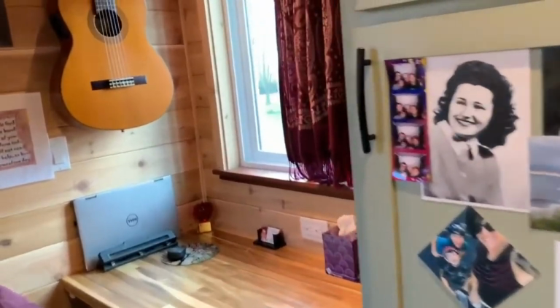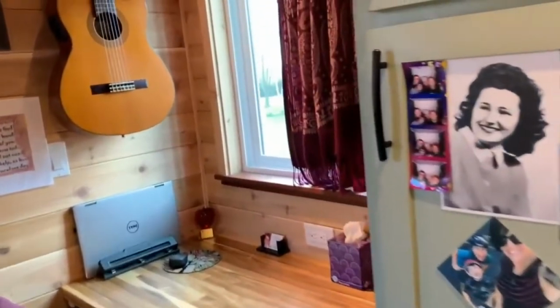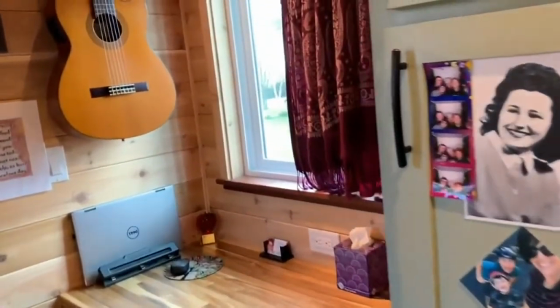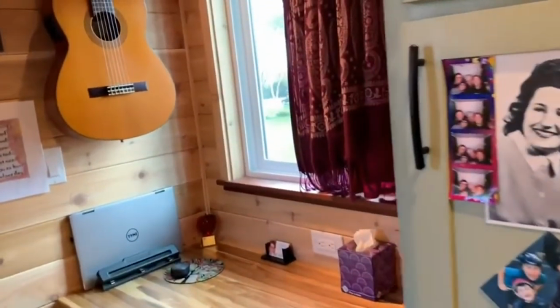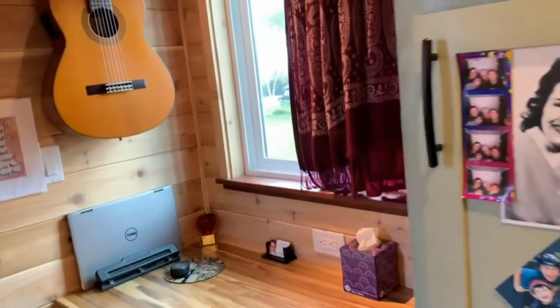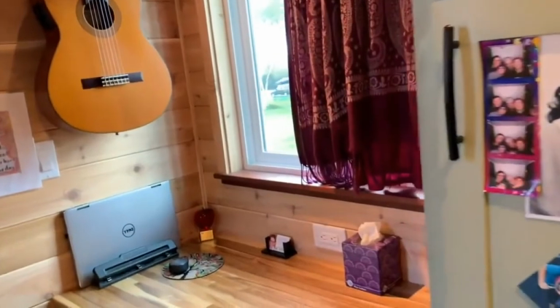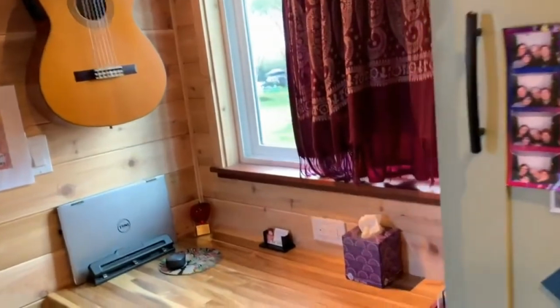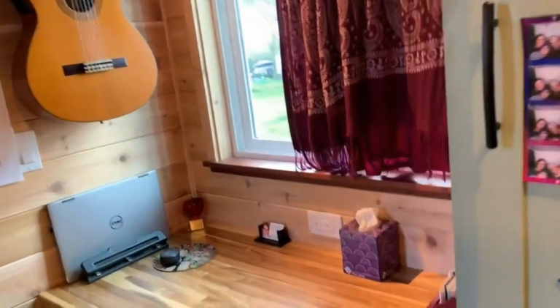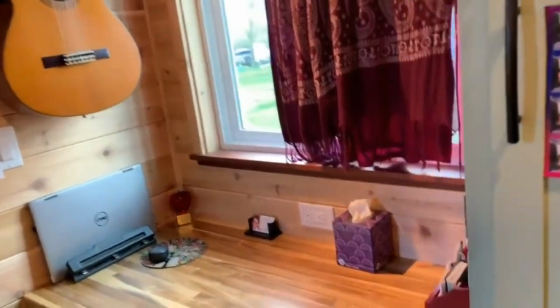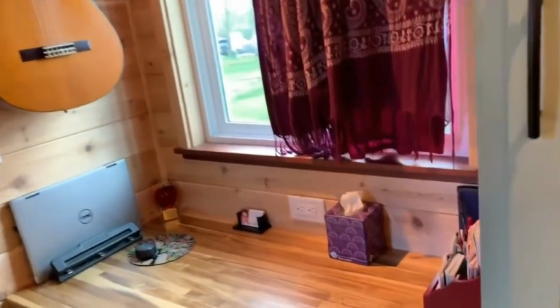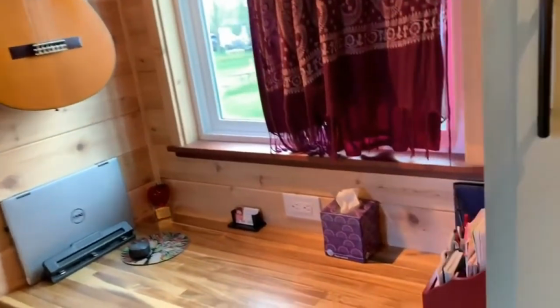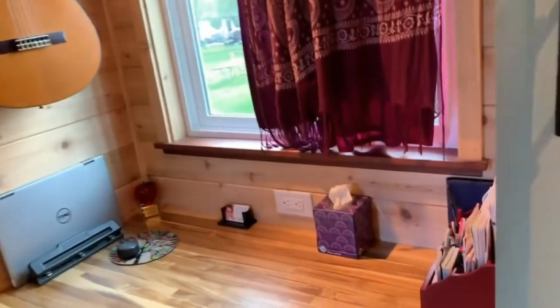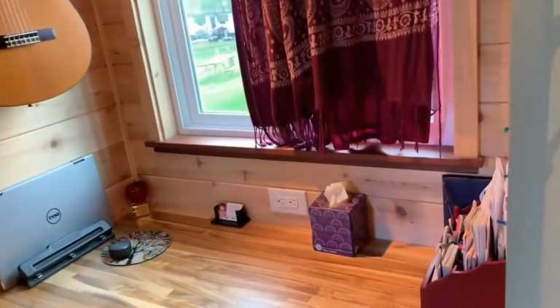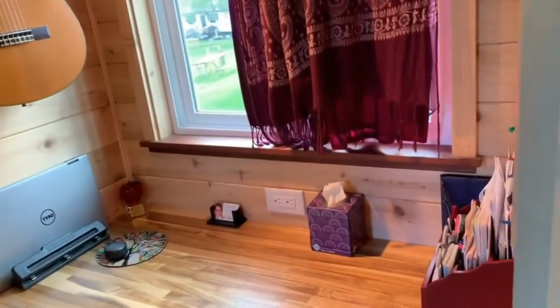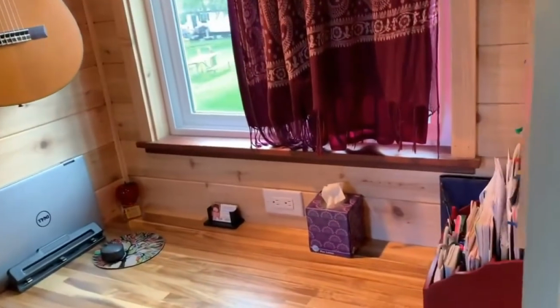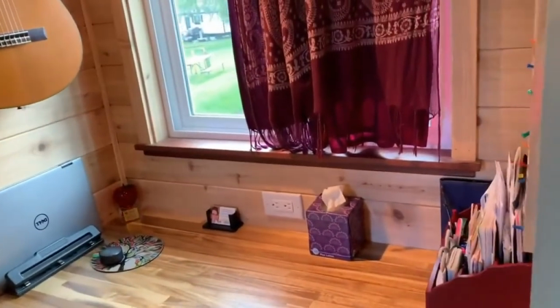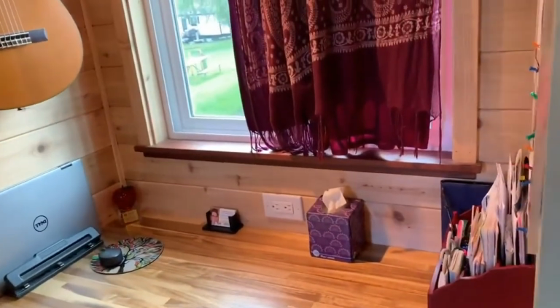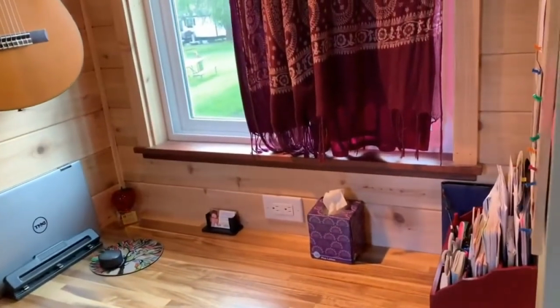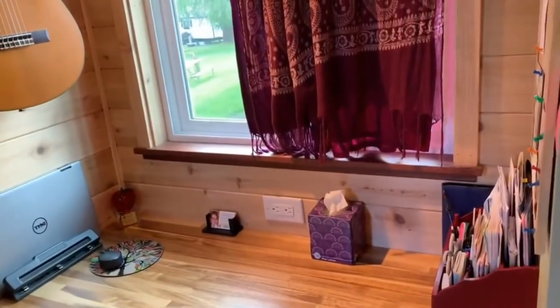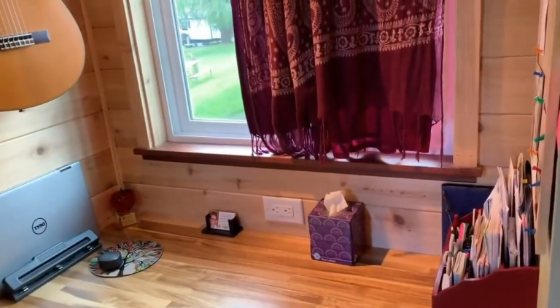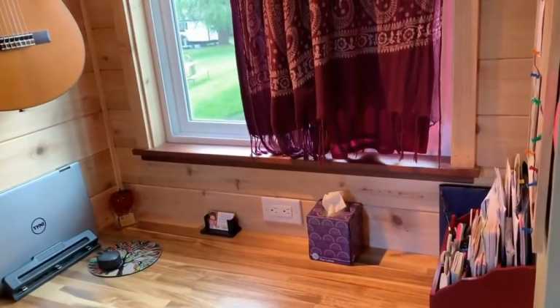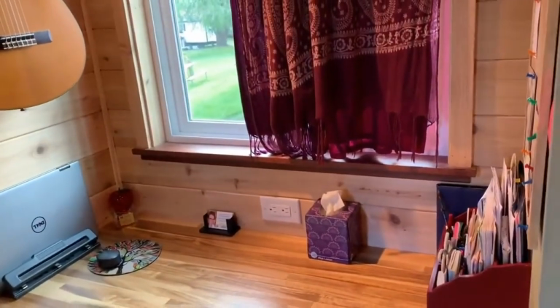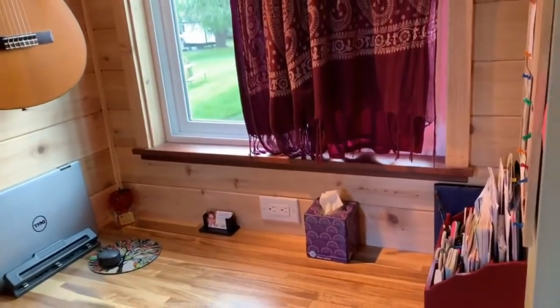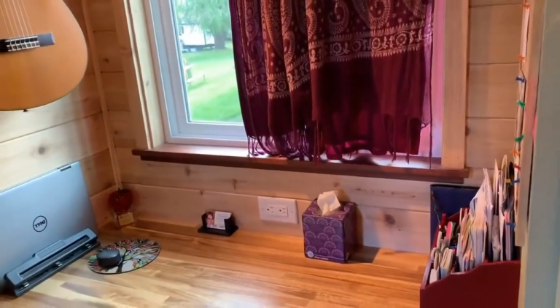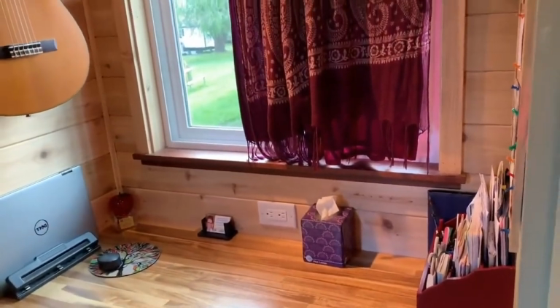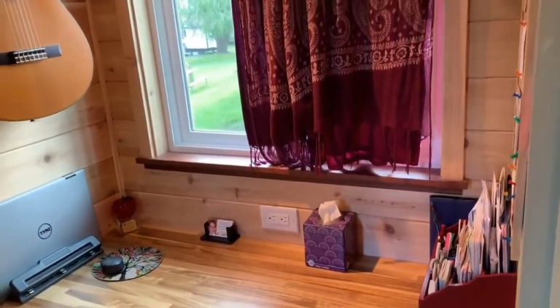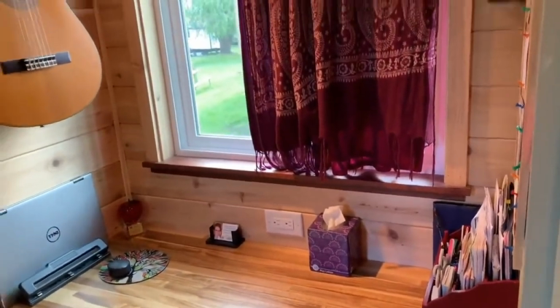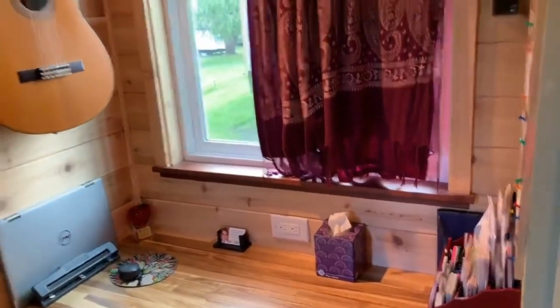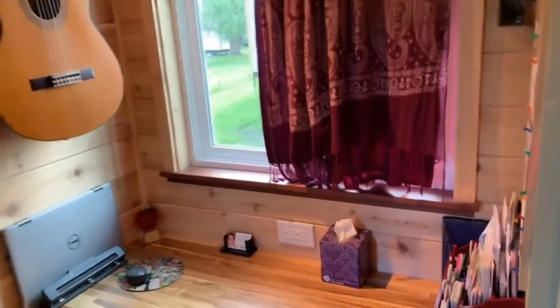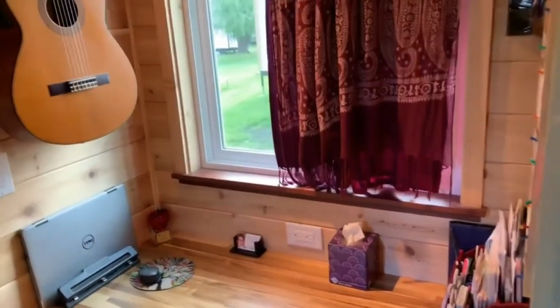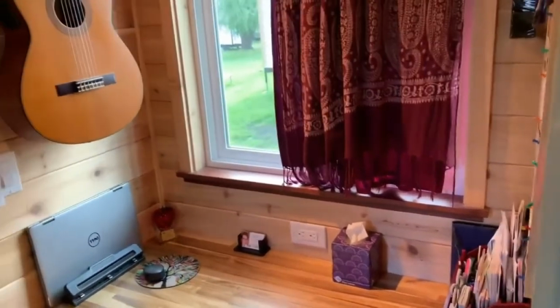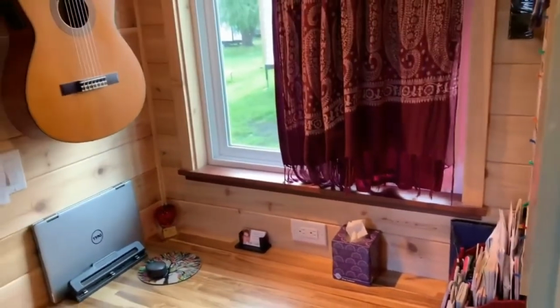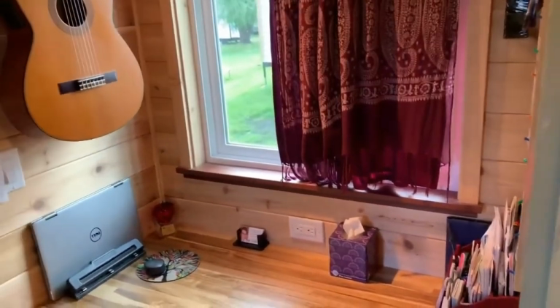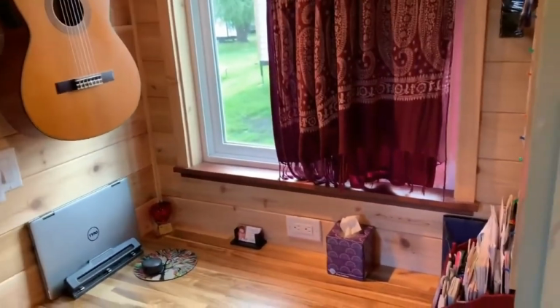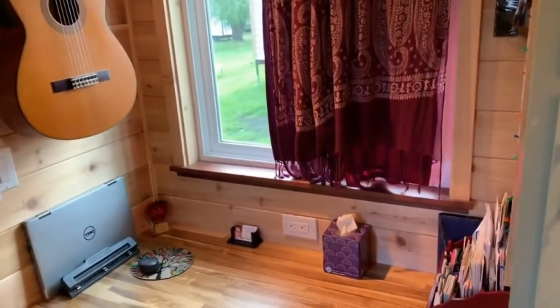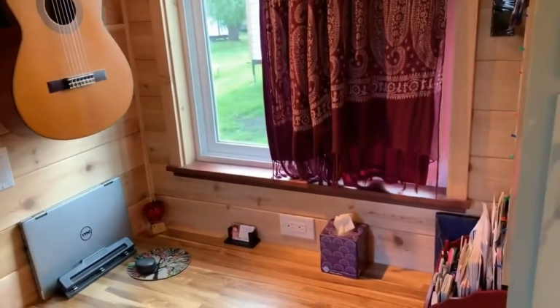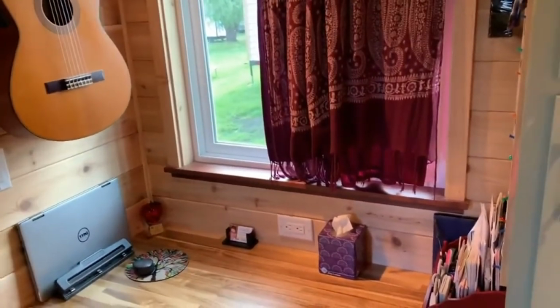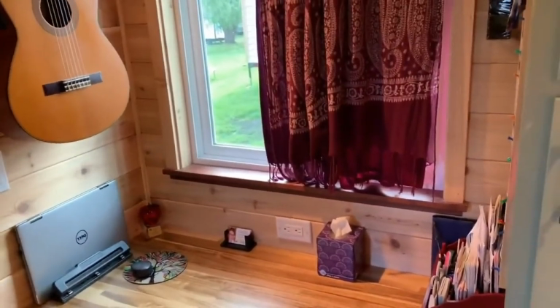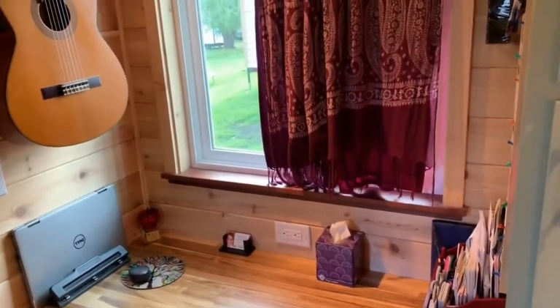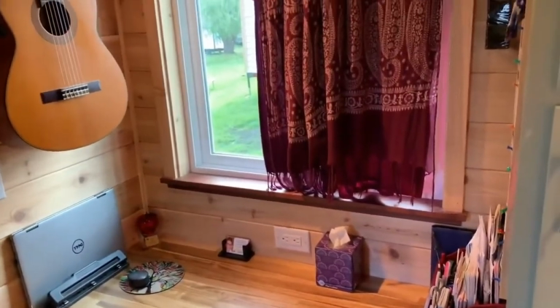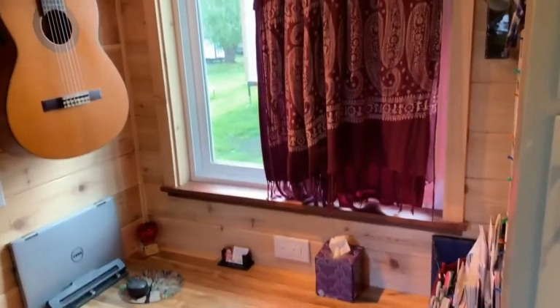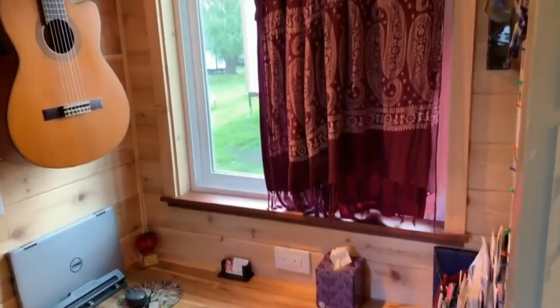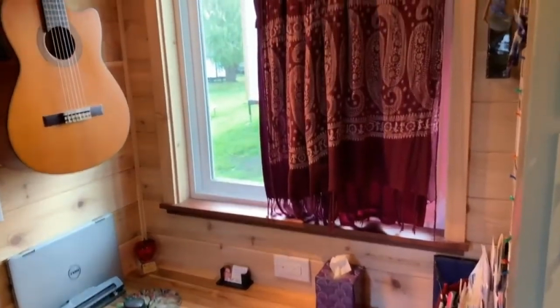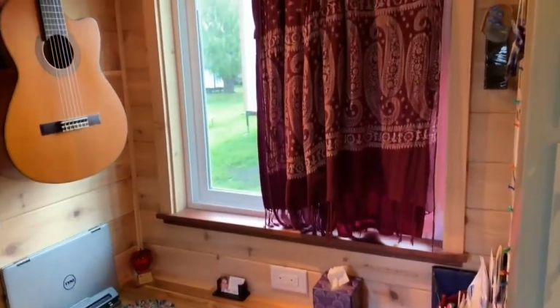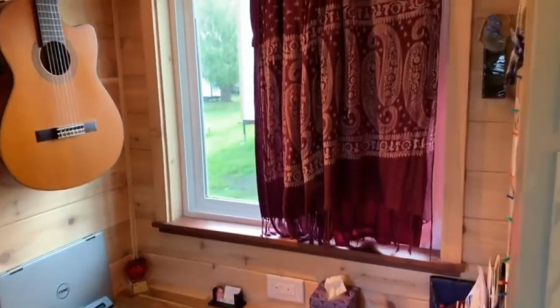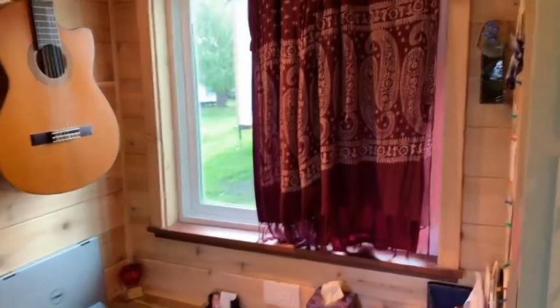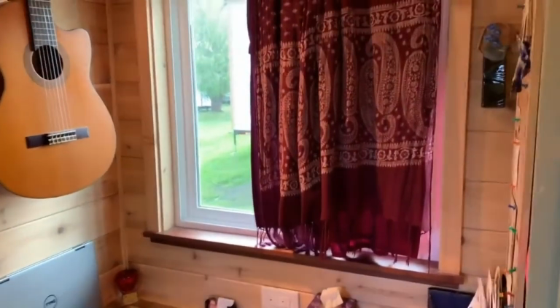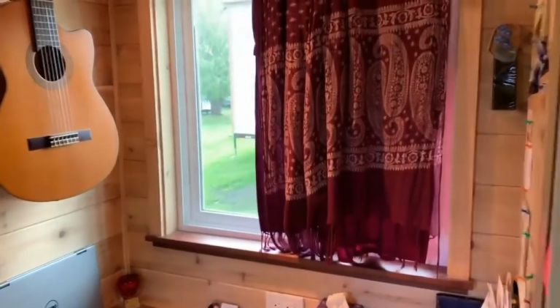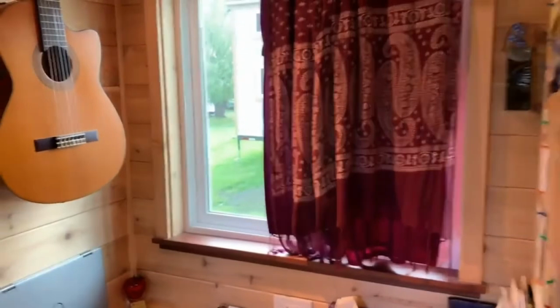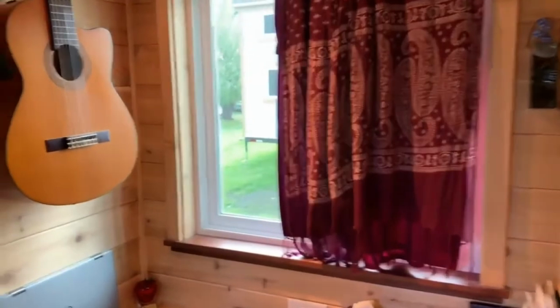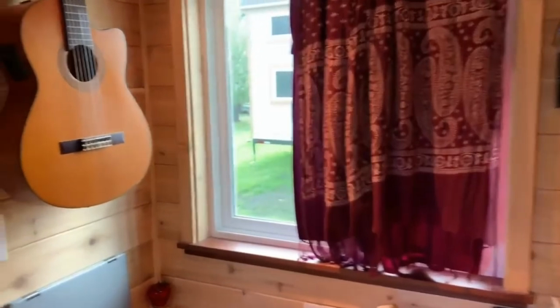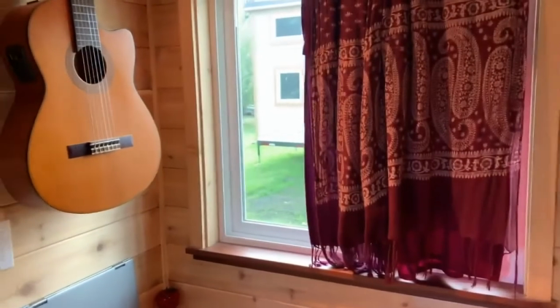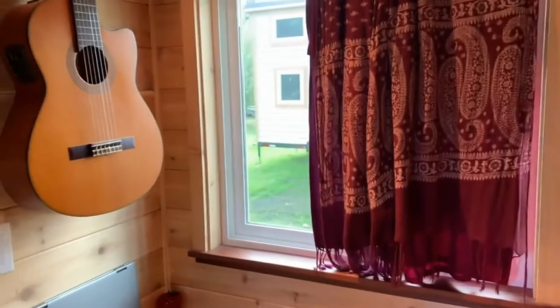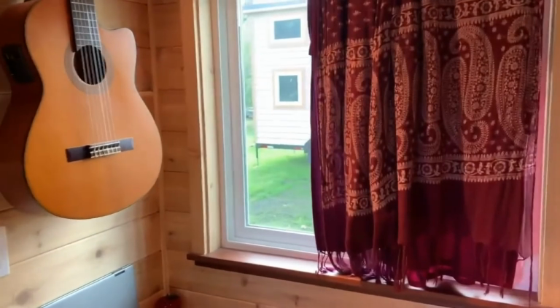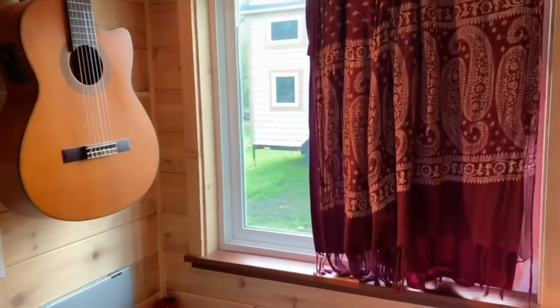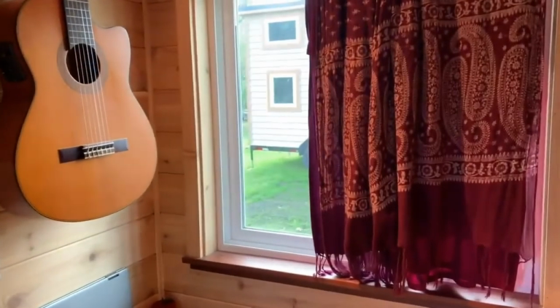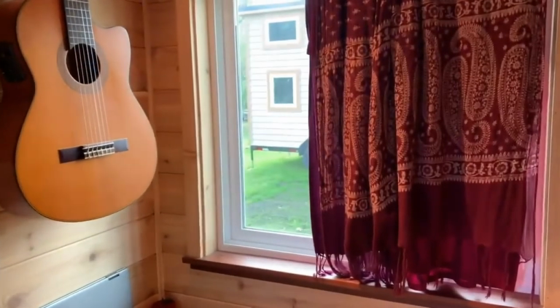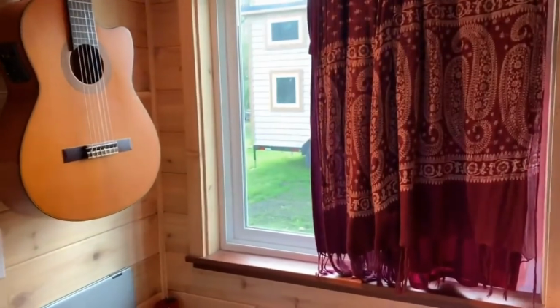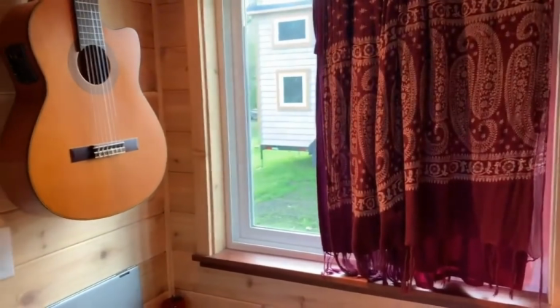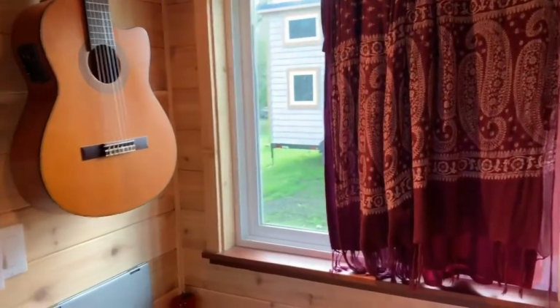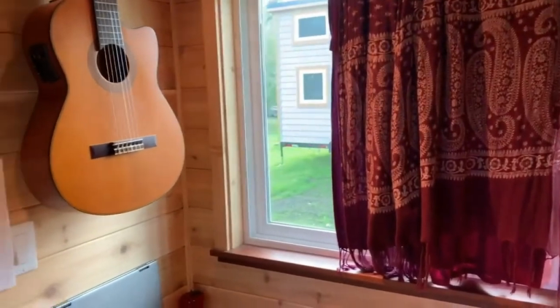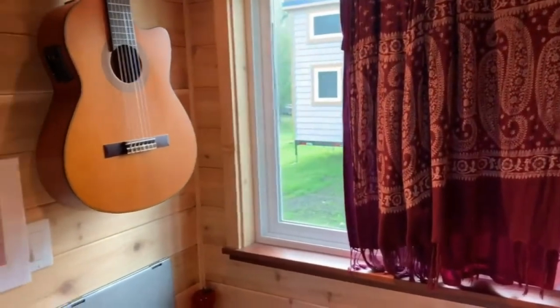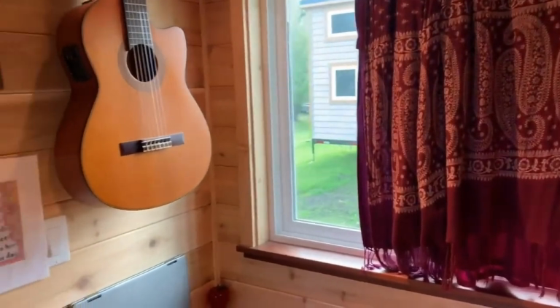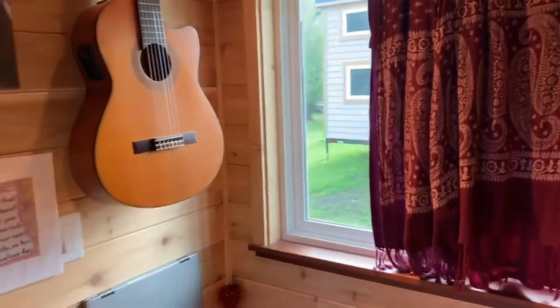The desk area here is where I work from home and this is where I sit looking out the window at my neighbor's tiny house right there.